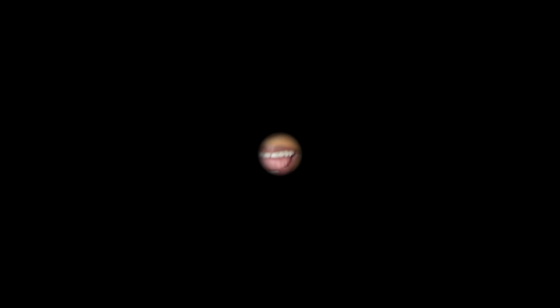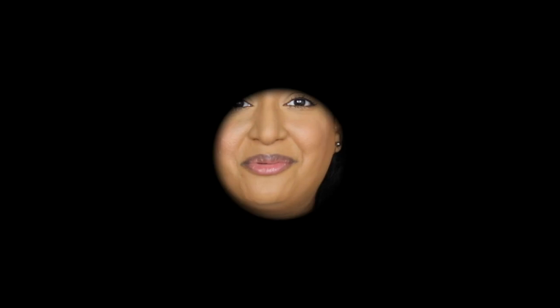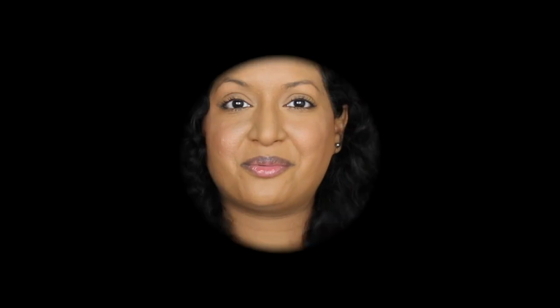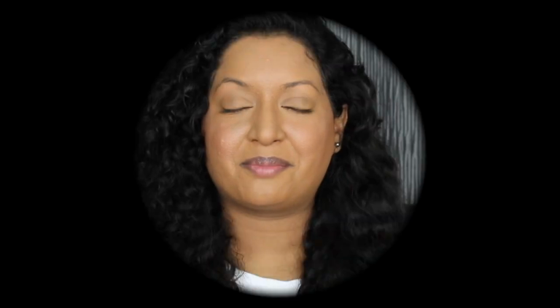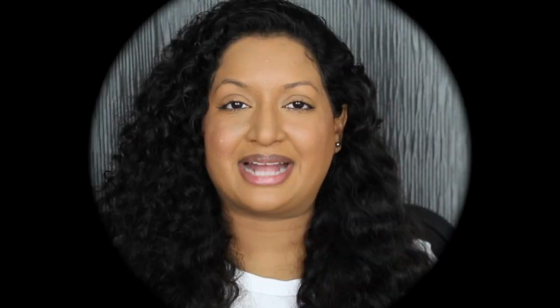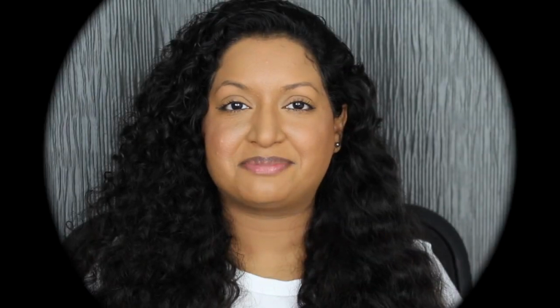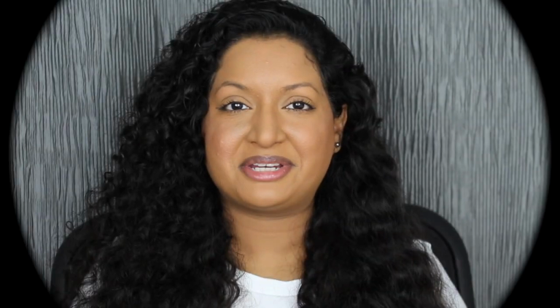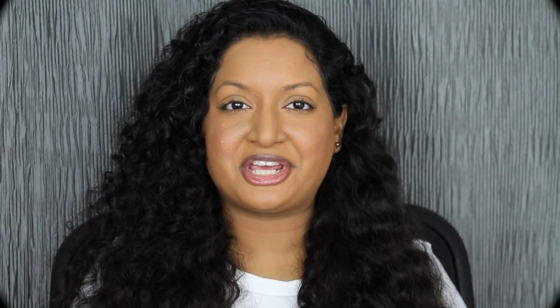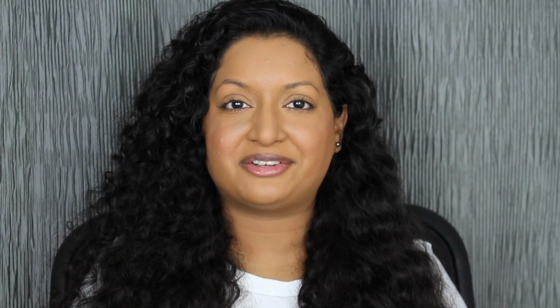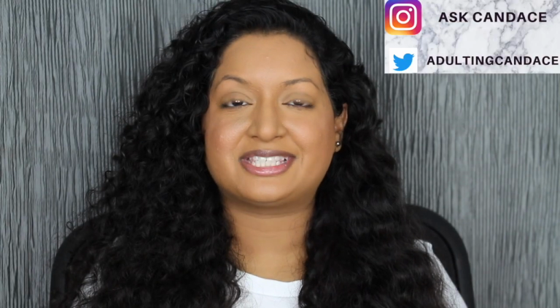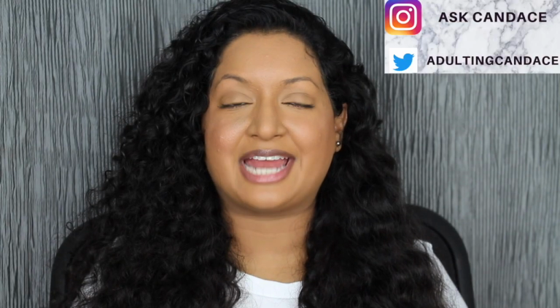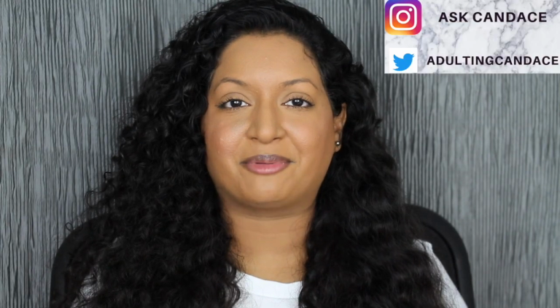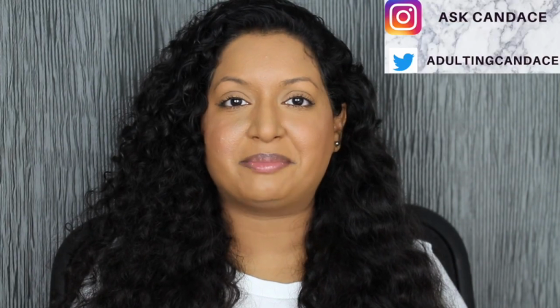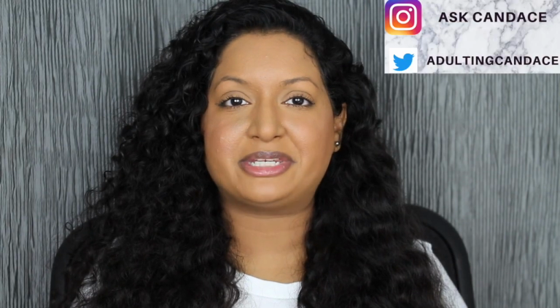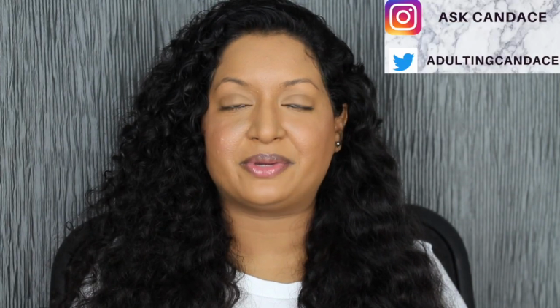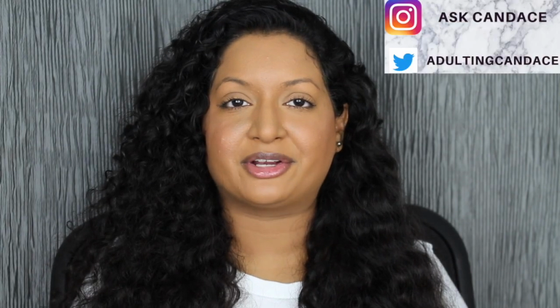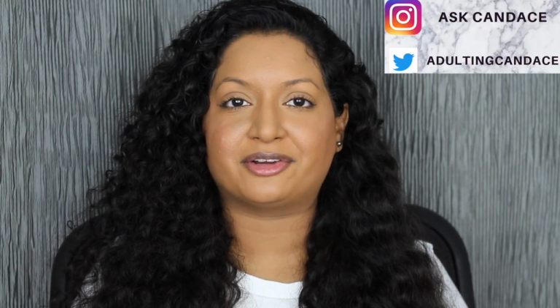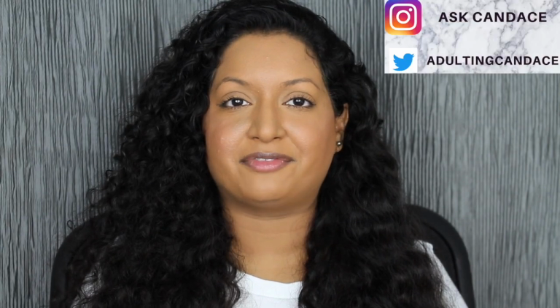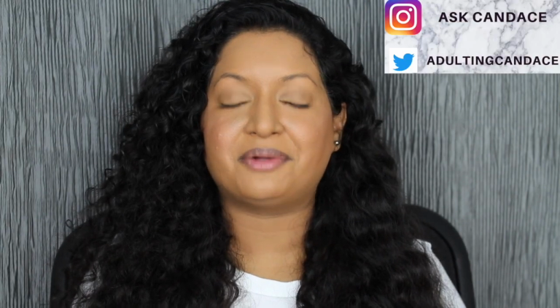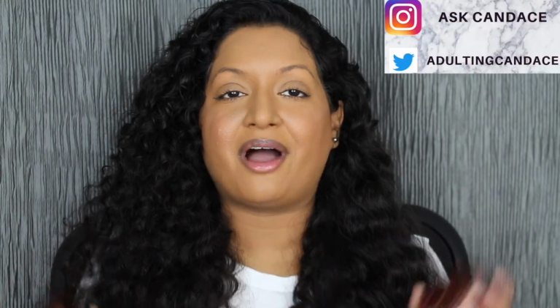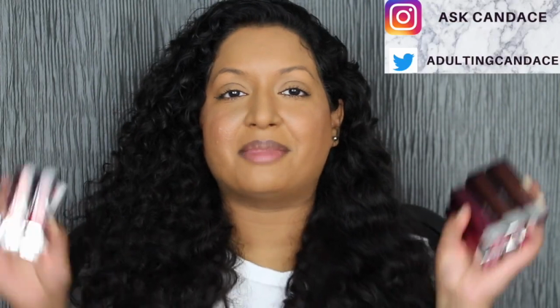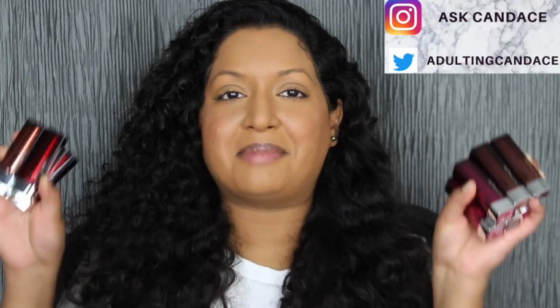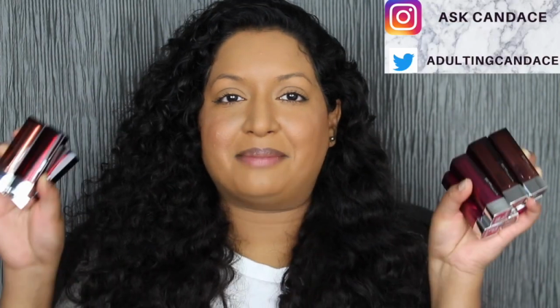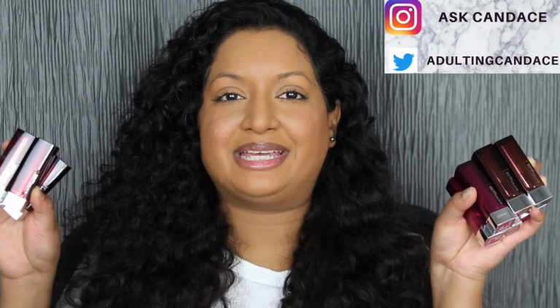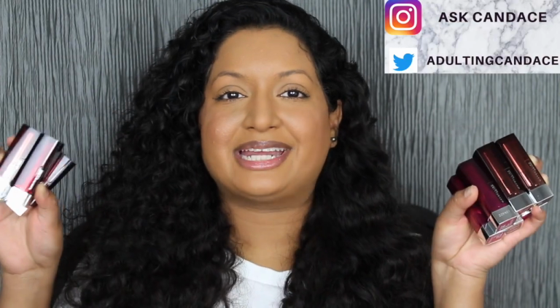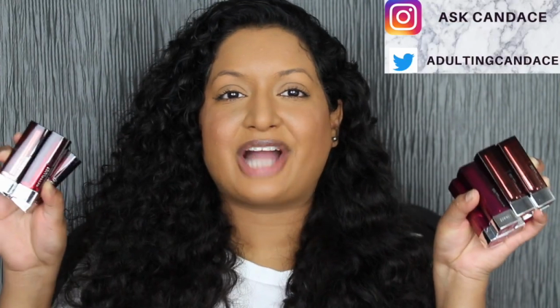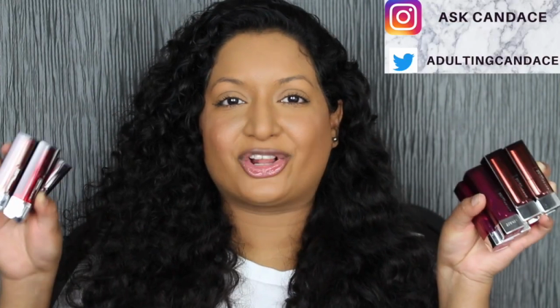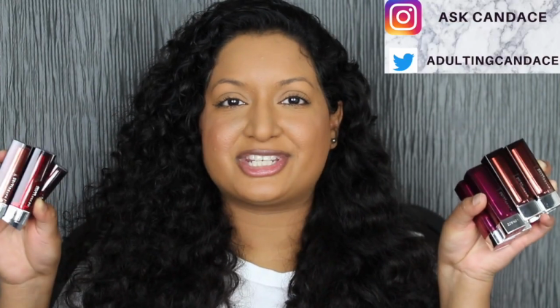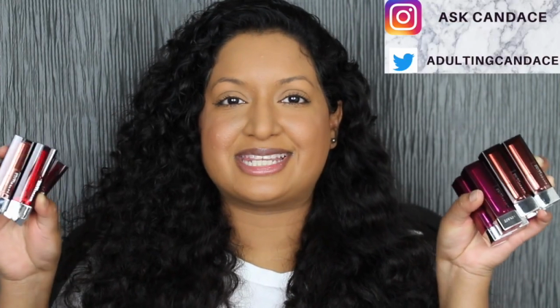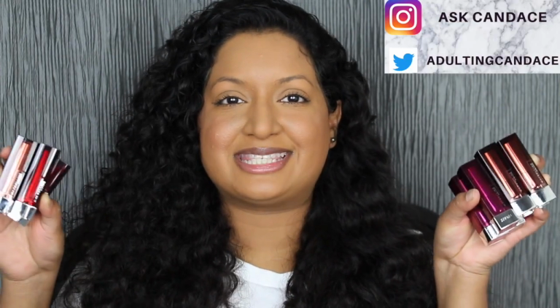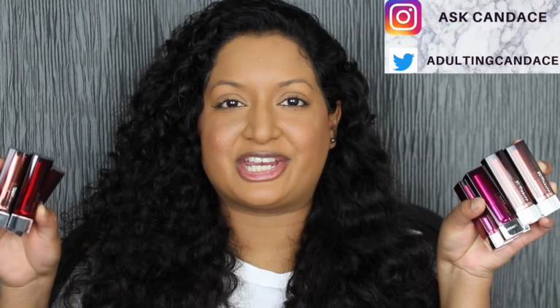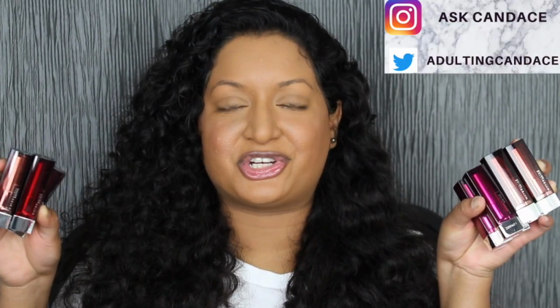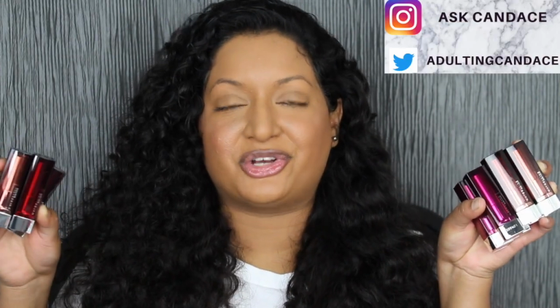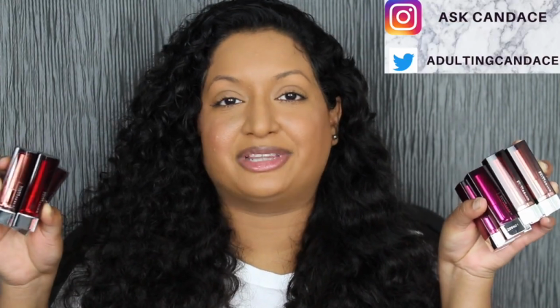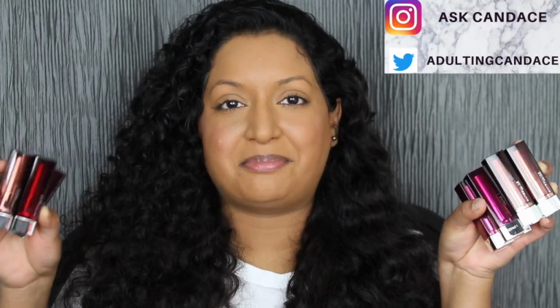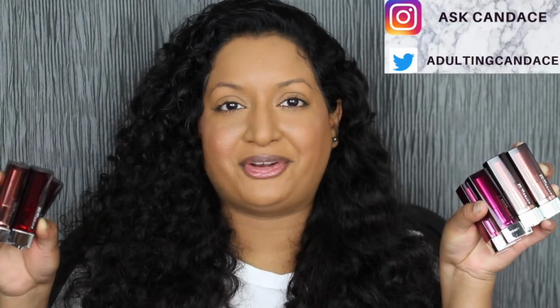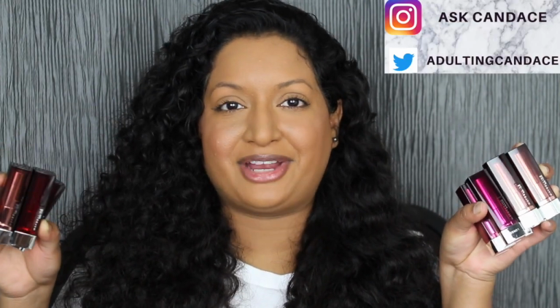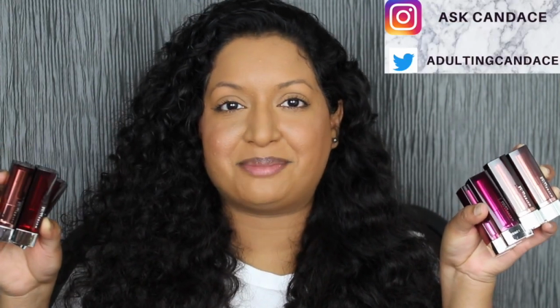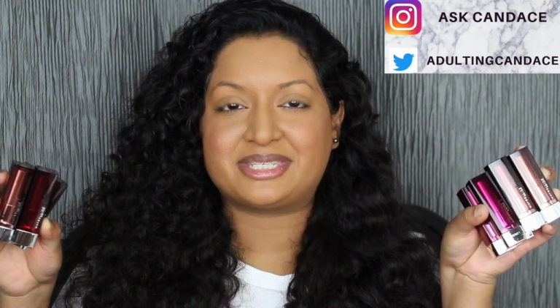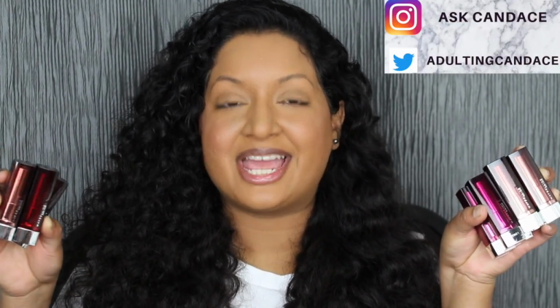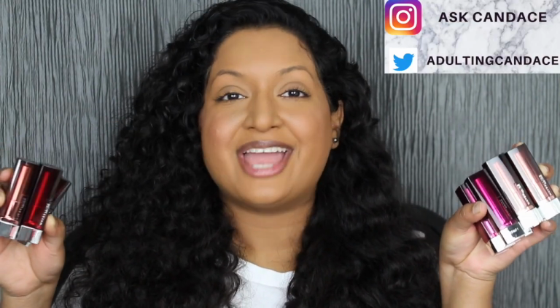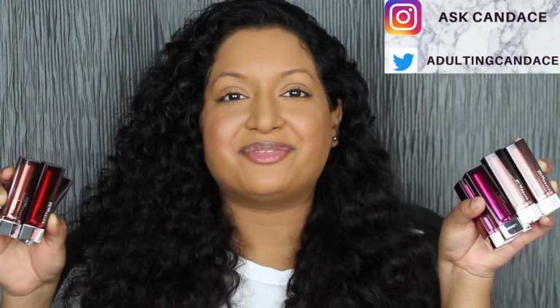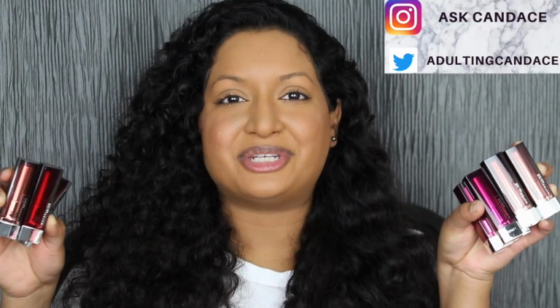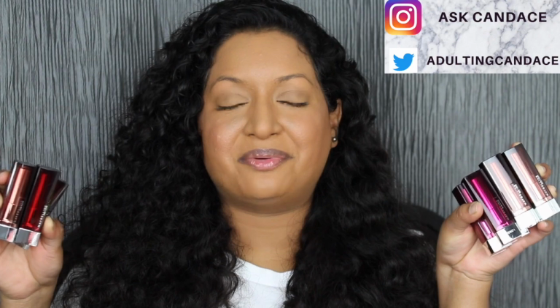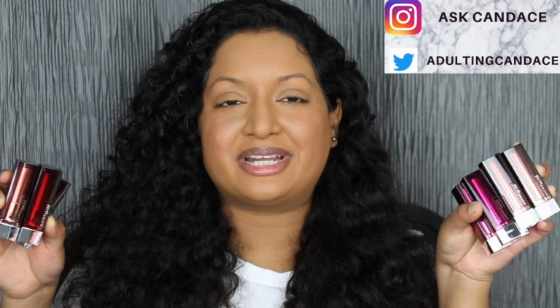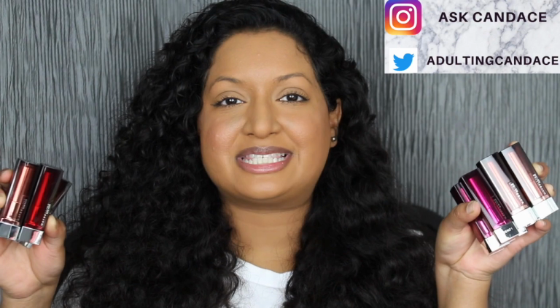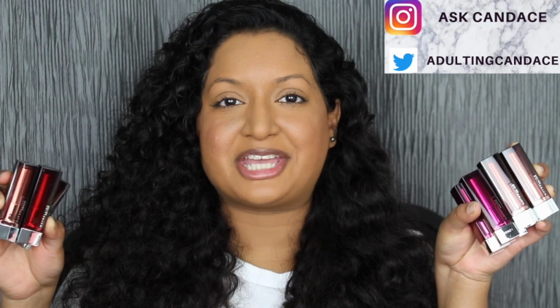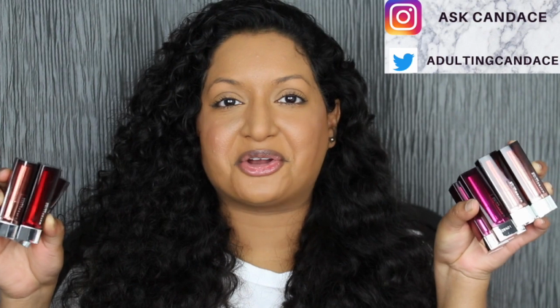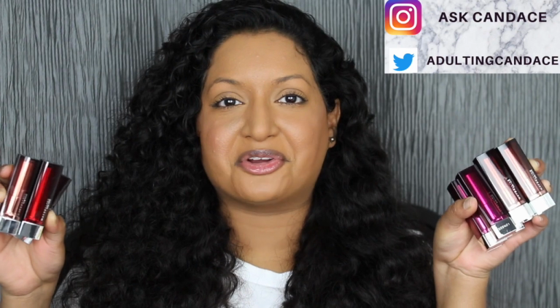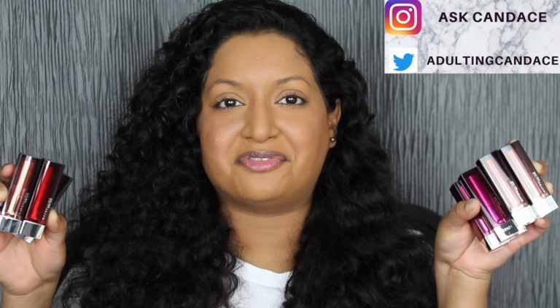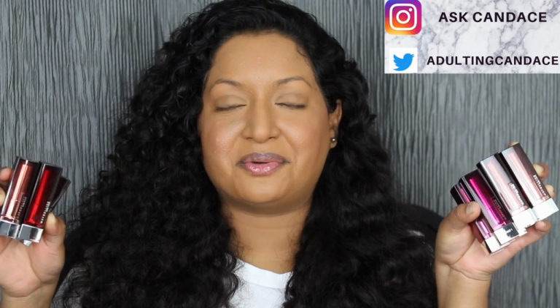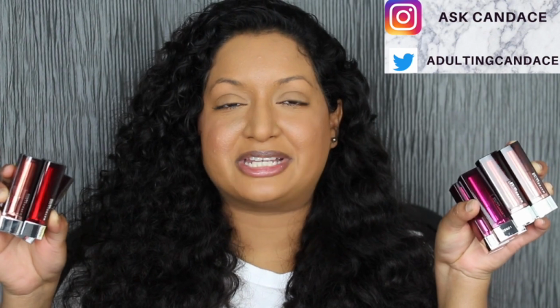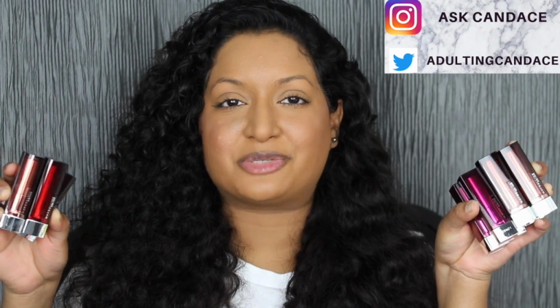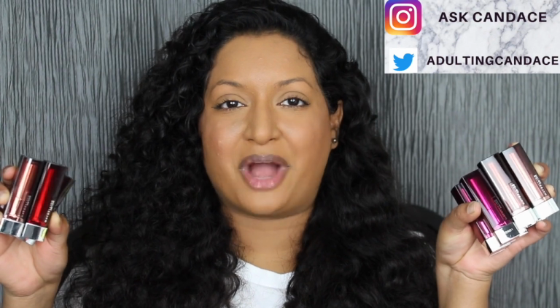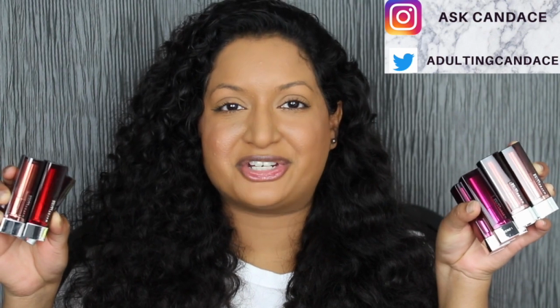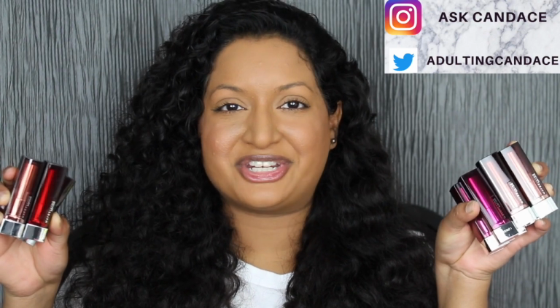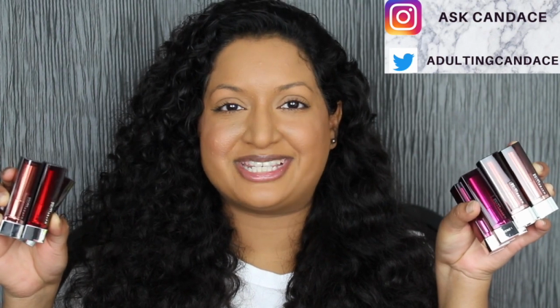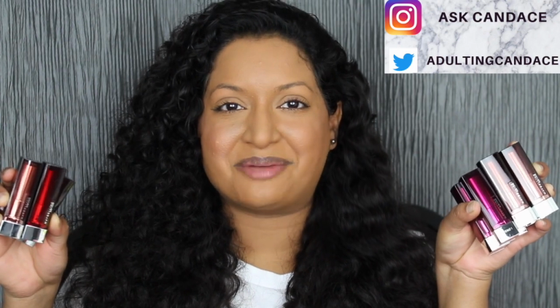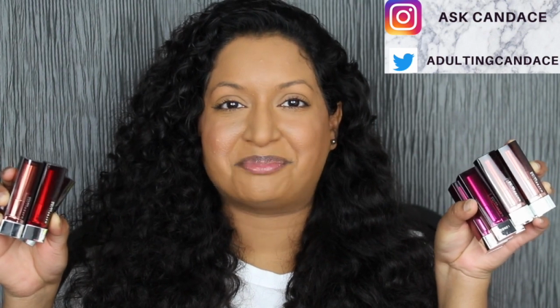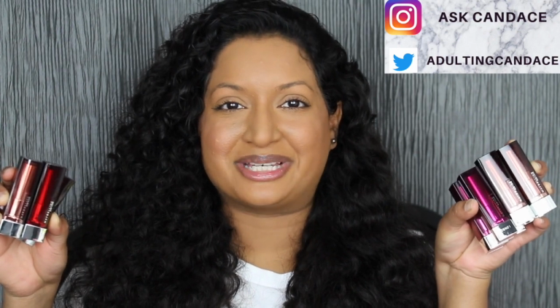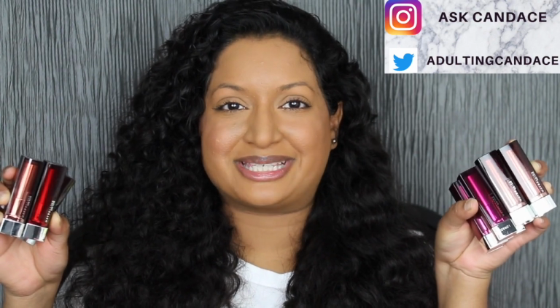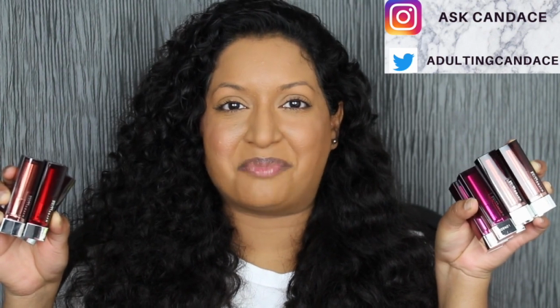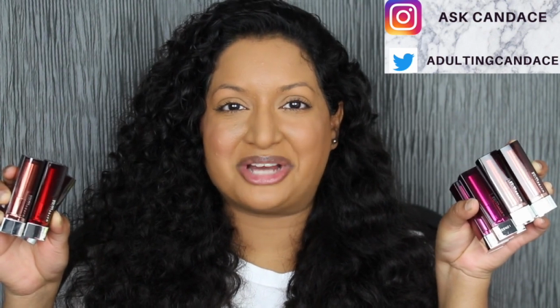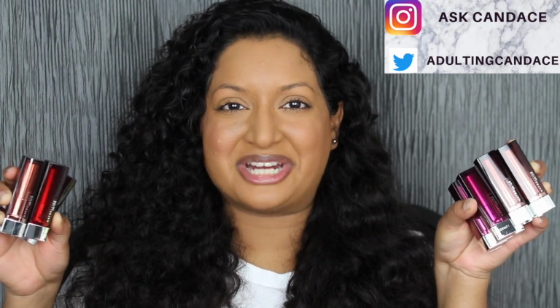Hi everyone, welcome back to my channel. Today we're going to be doing a review on the Maybelline Color Sensational Lip Creams. If you do want to see a review and swatches, please keep watching.